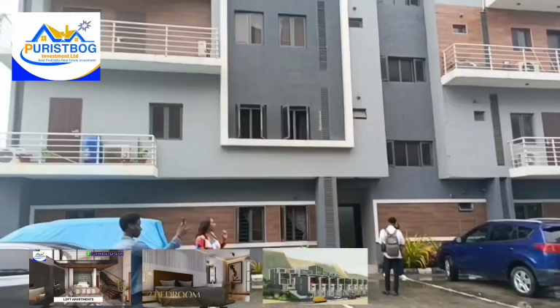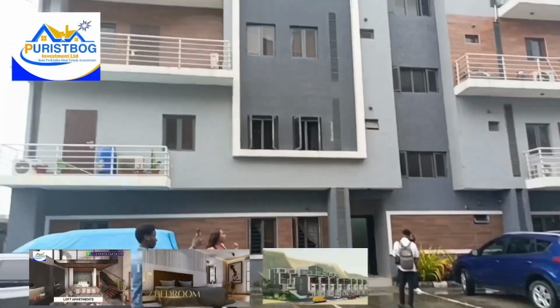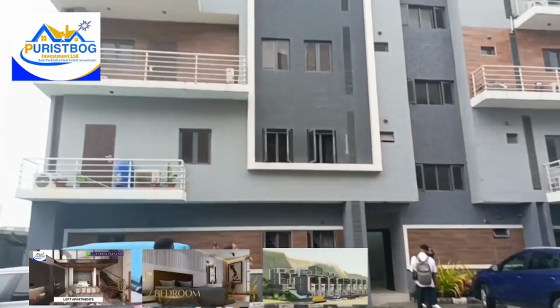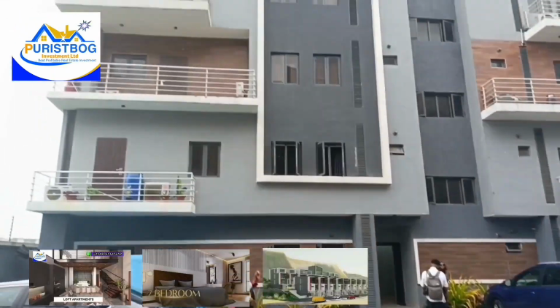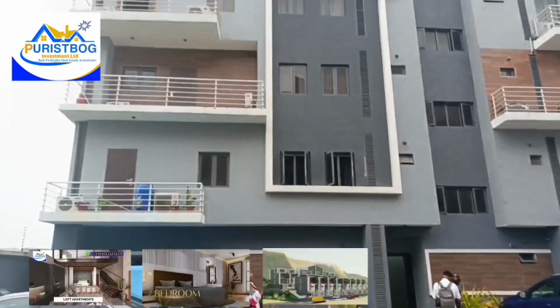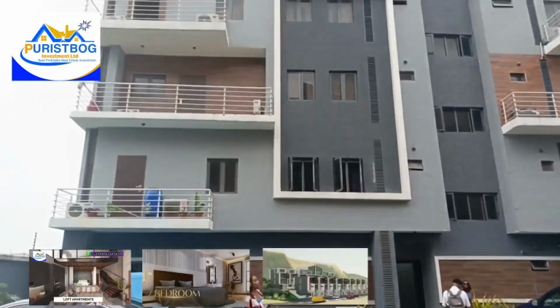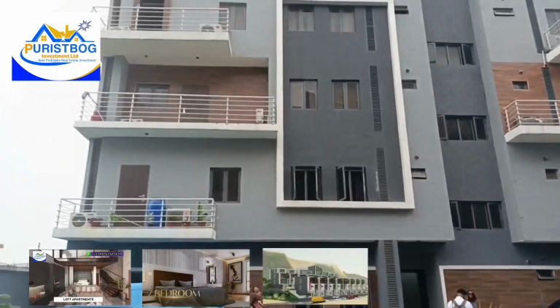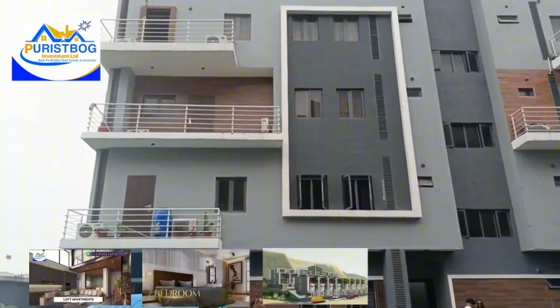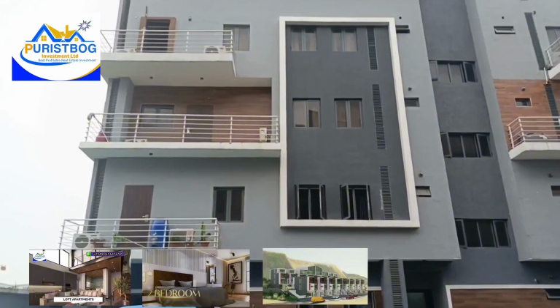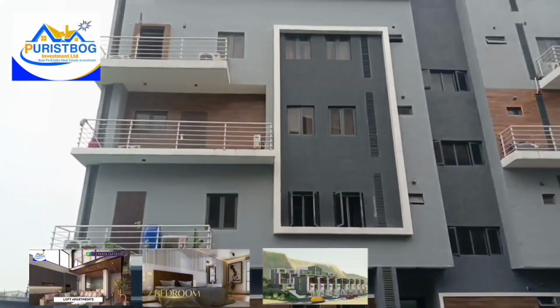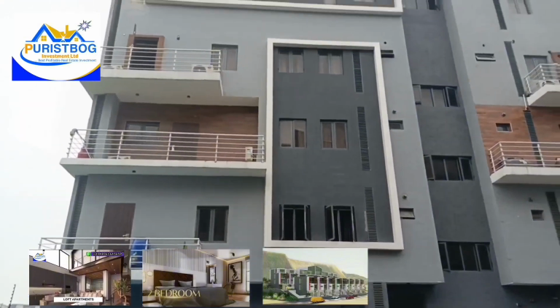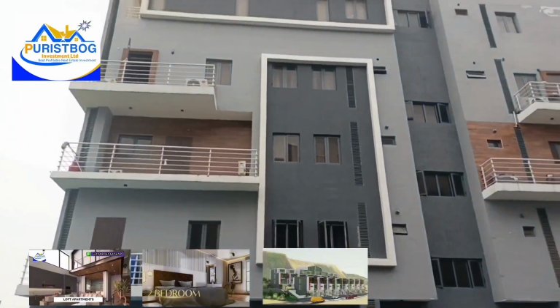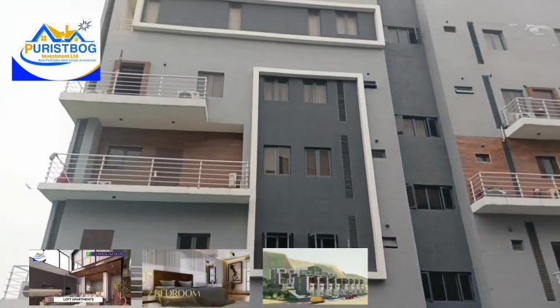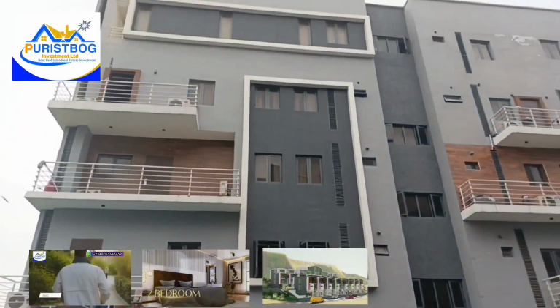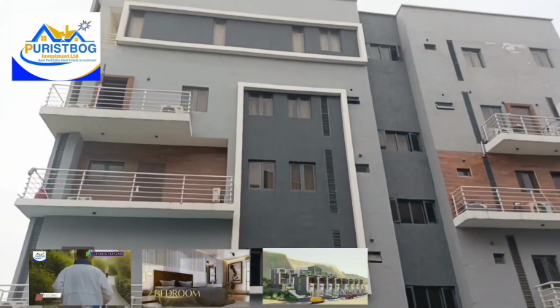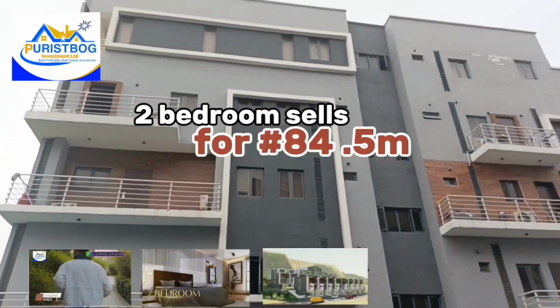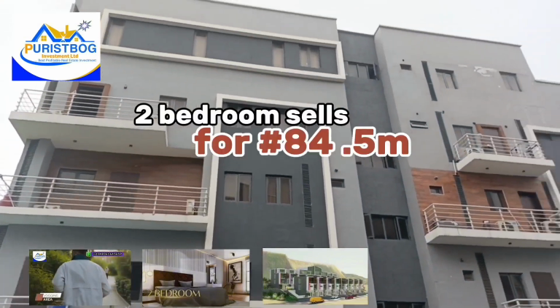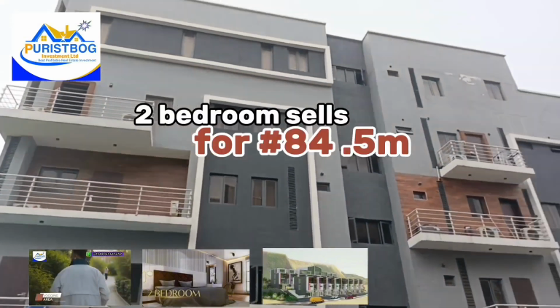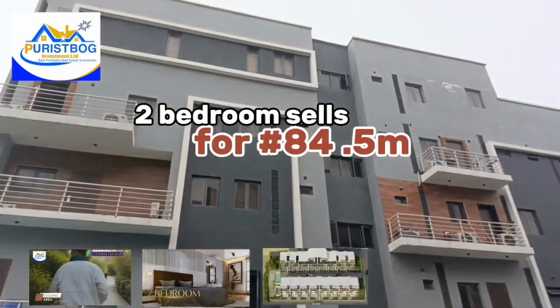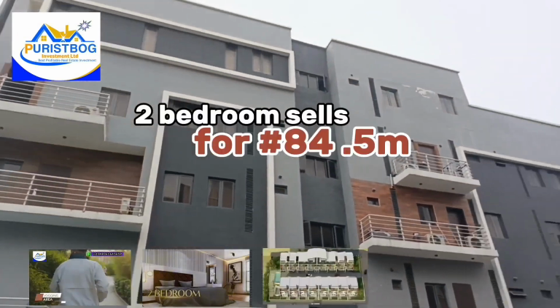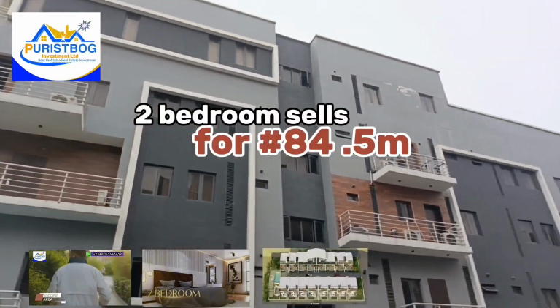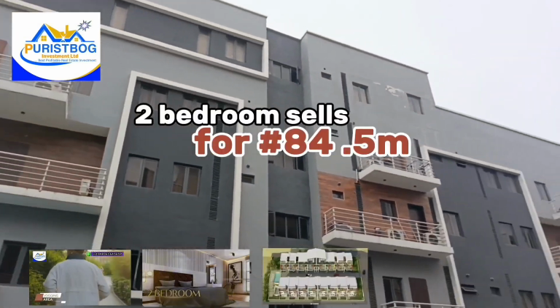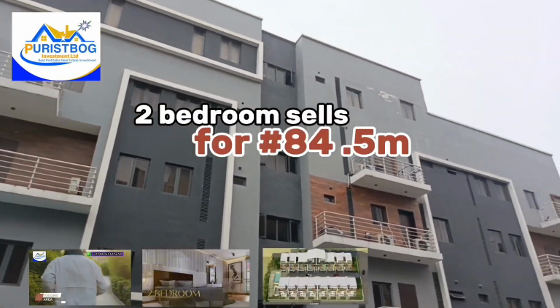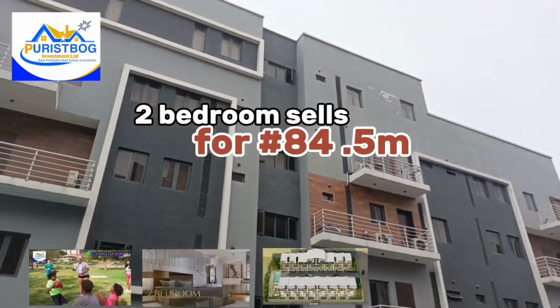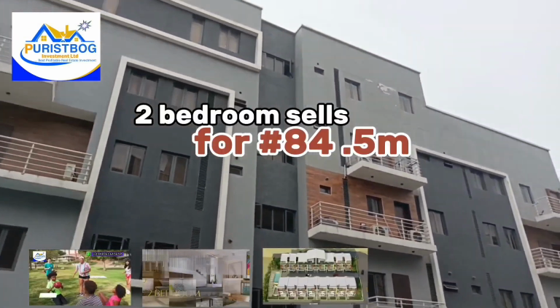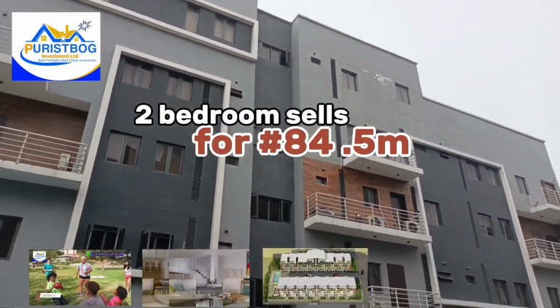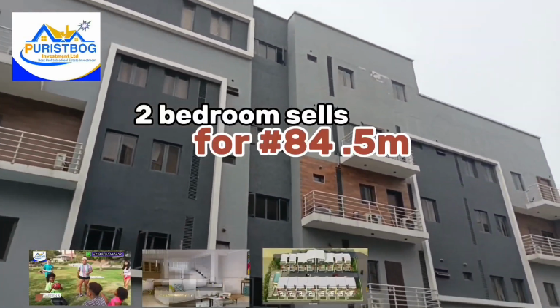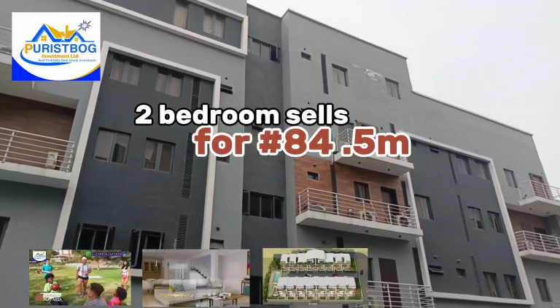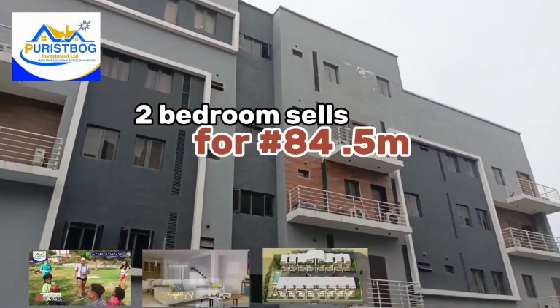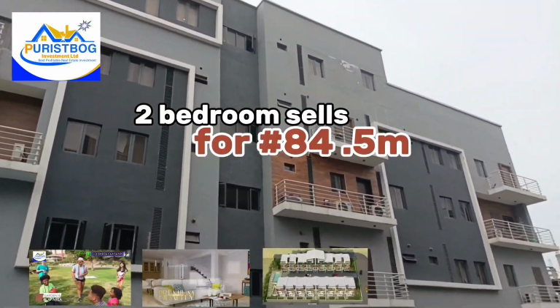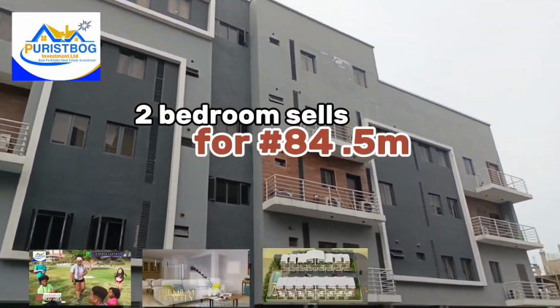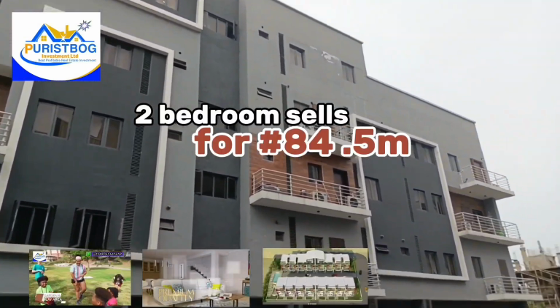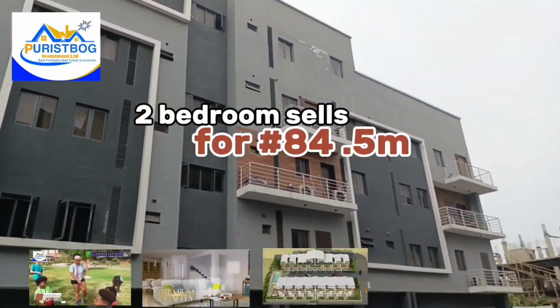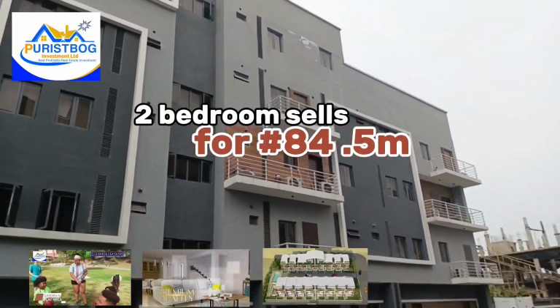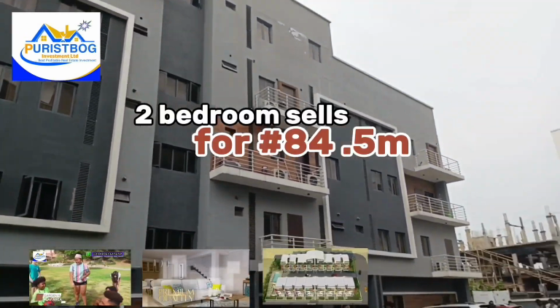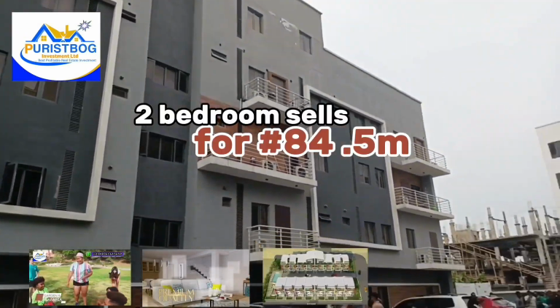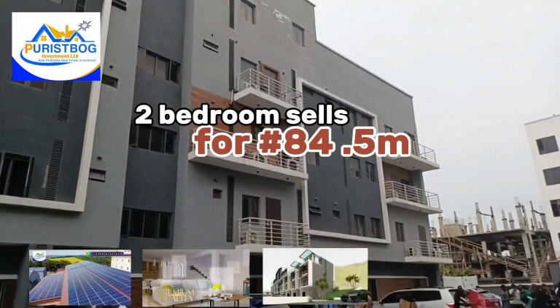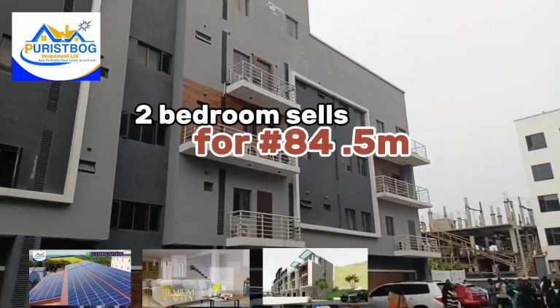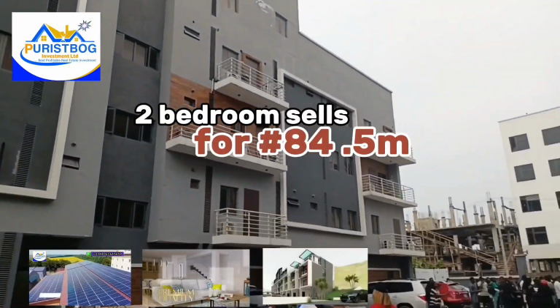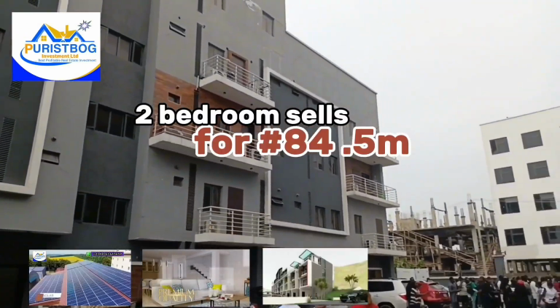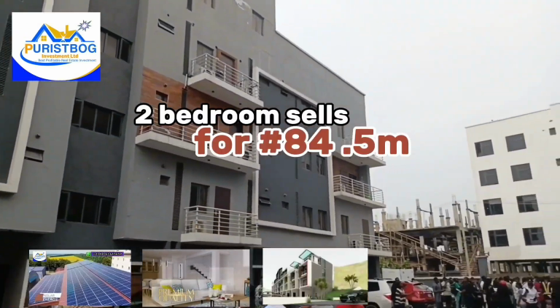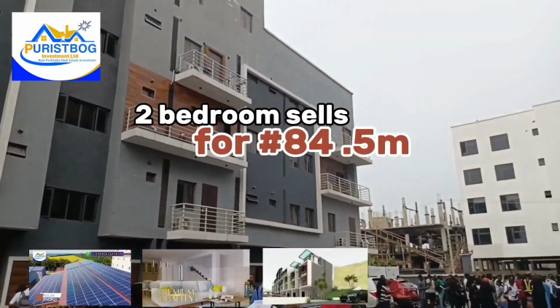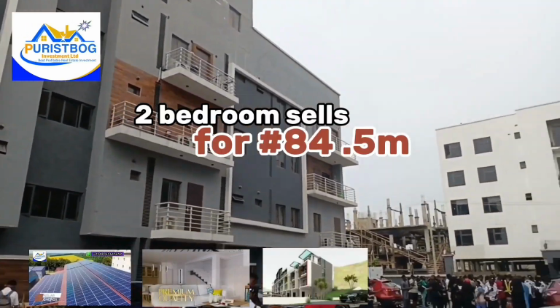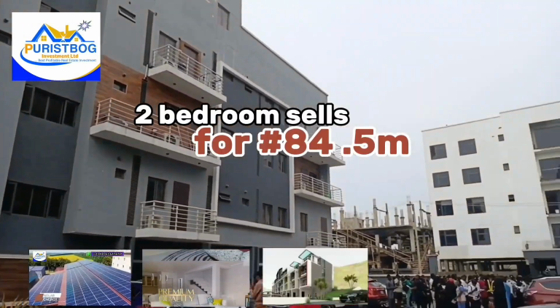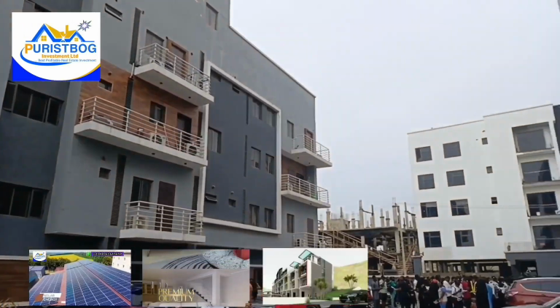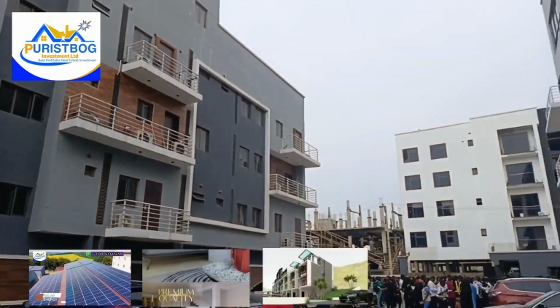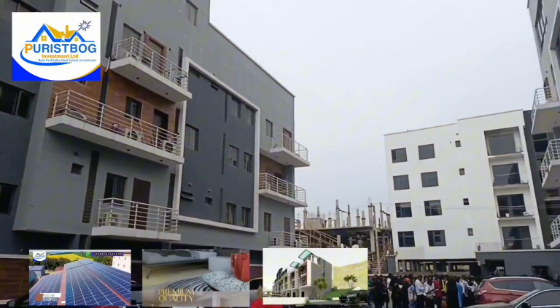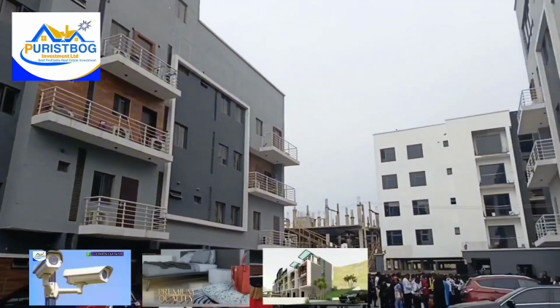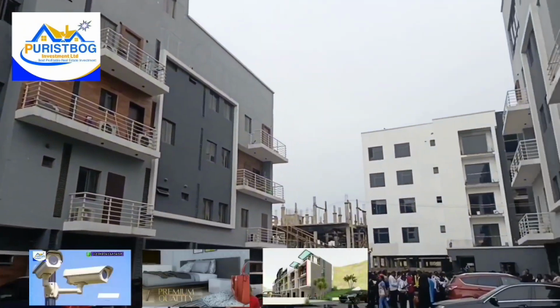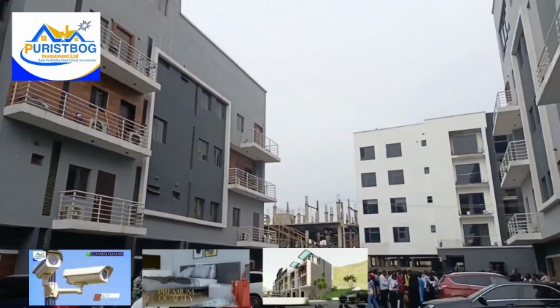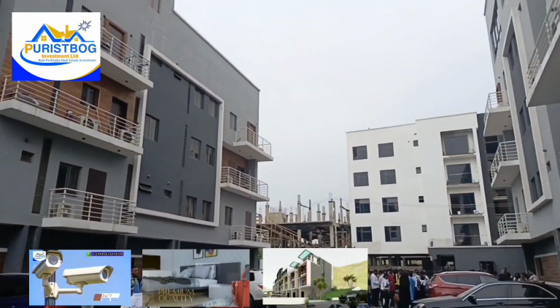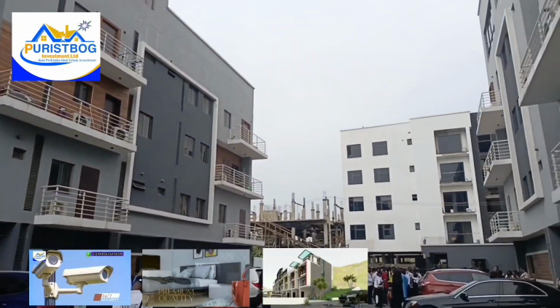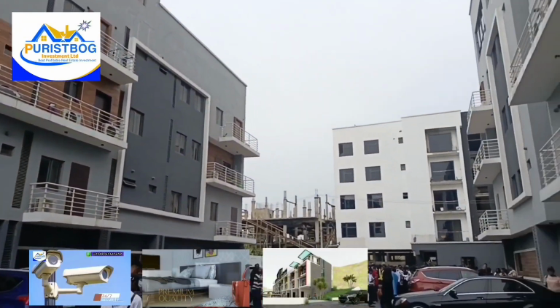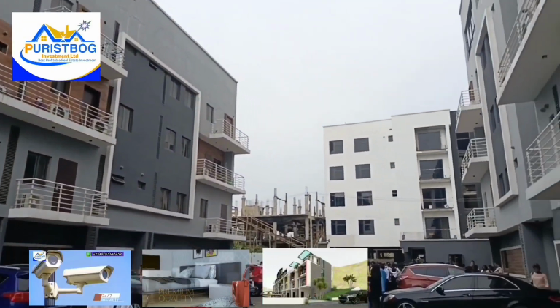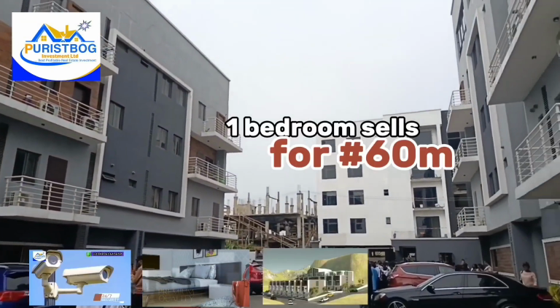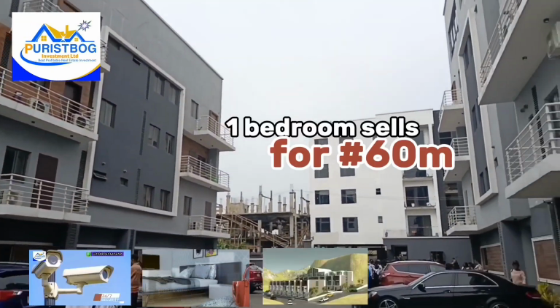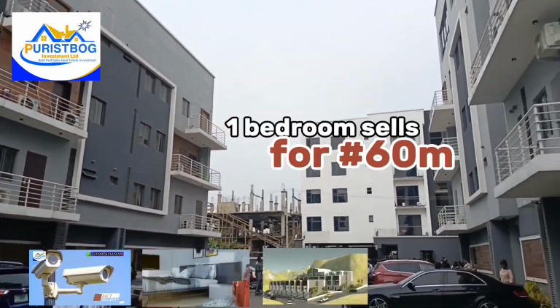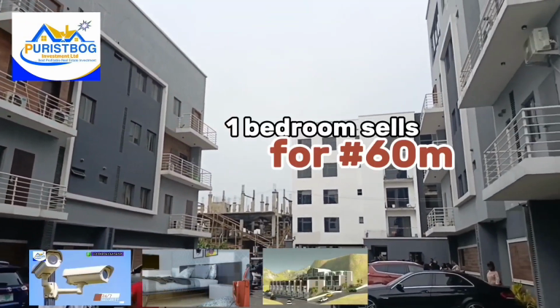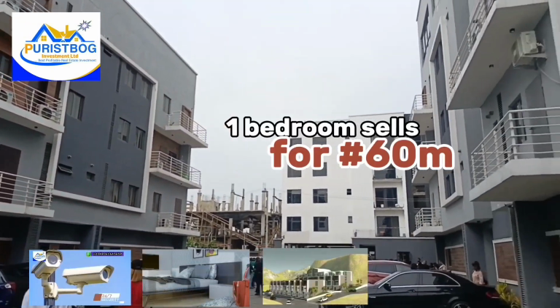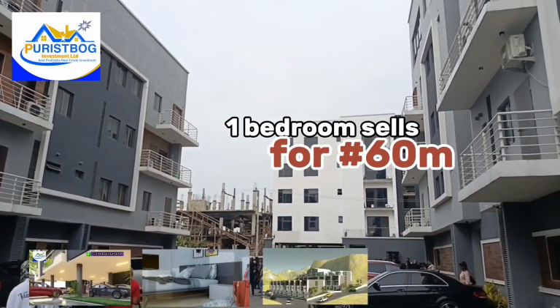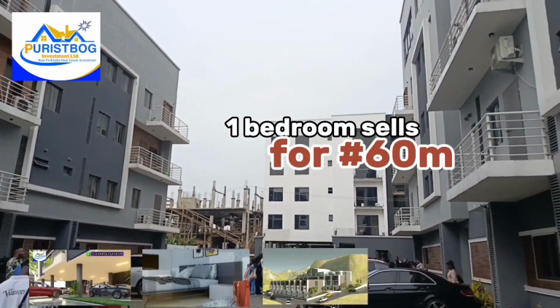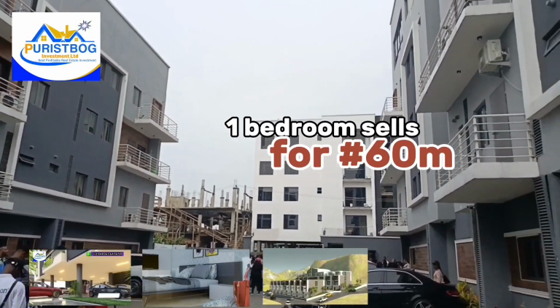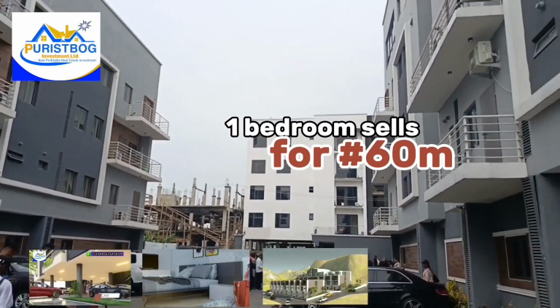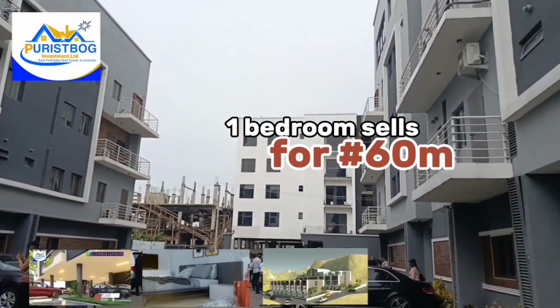So for the two bedroom, it's selling for 84.5 million naira, while the one bedroom apartment goes for 60 million naira.